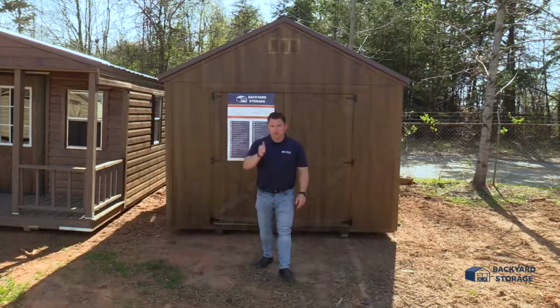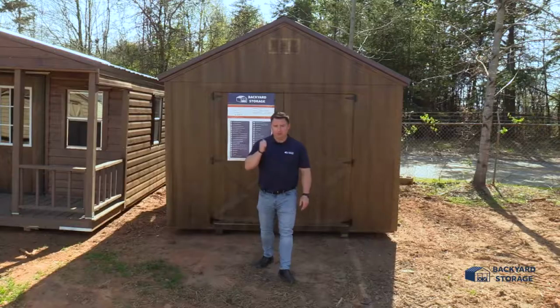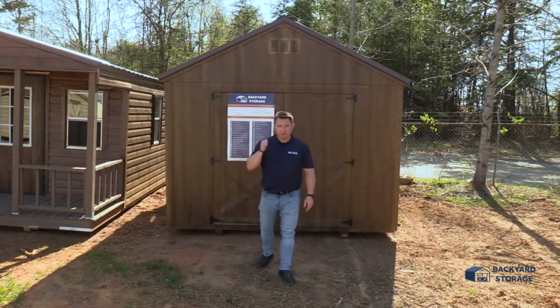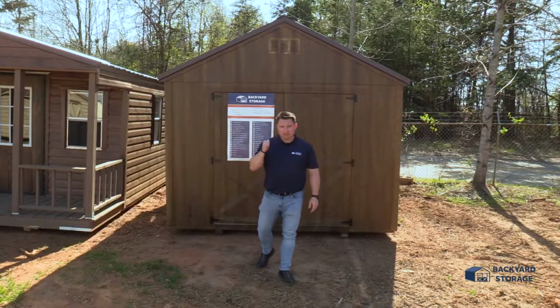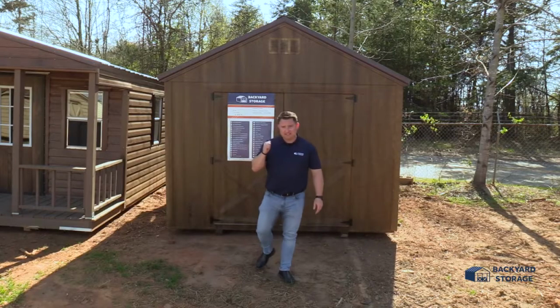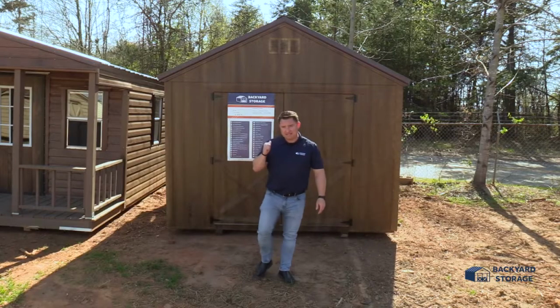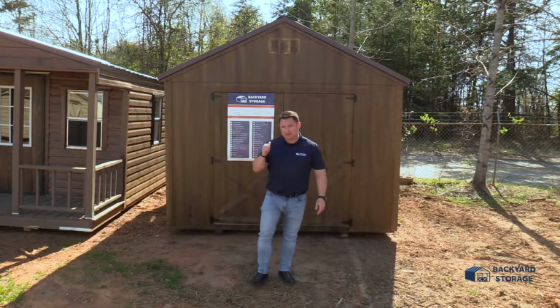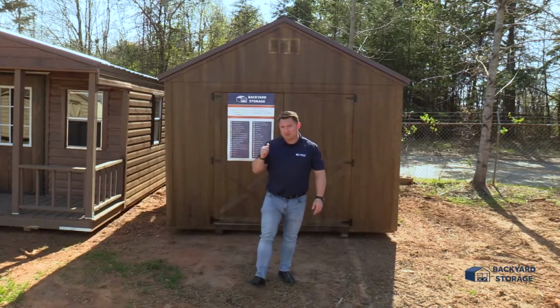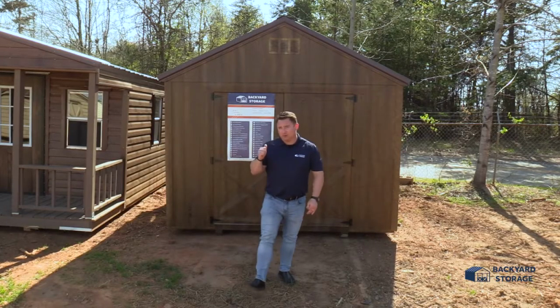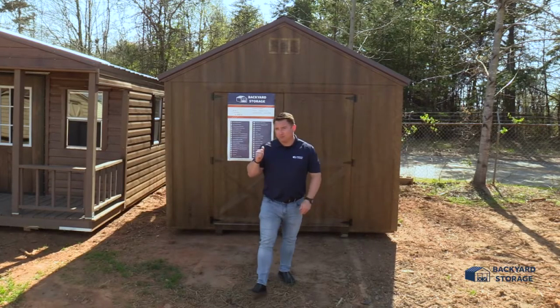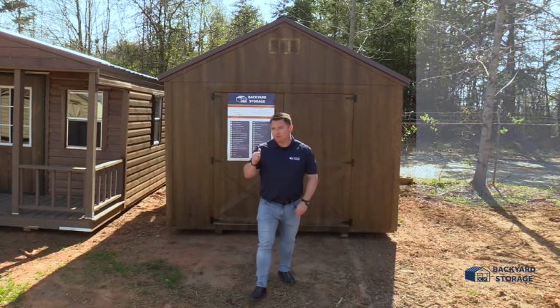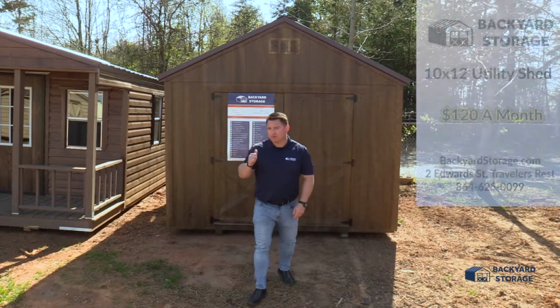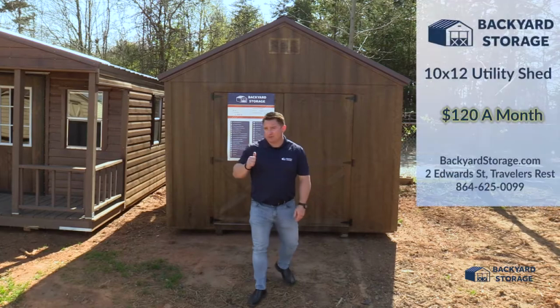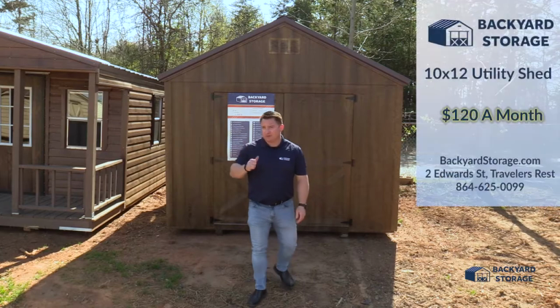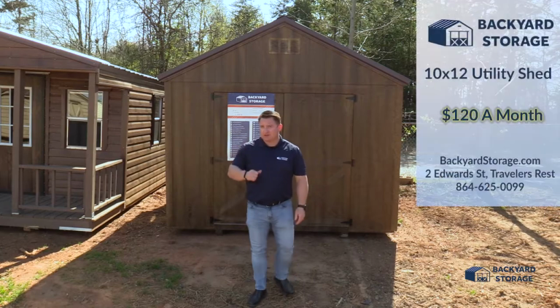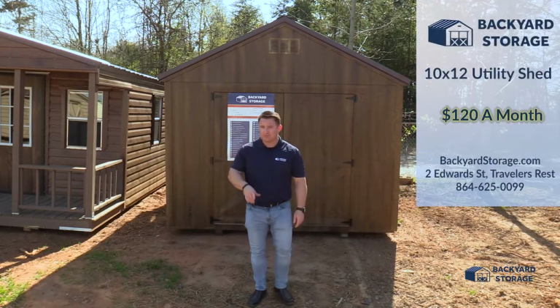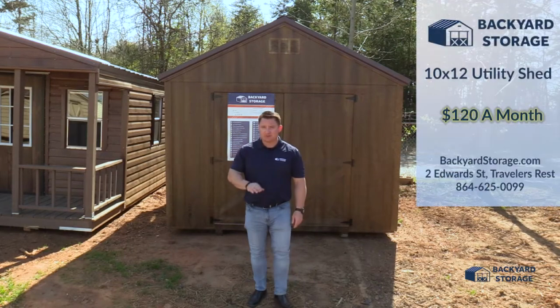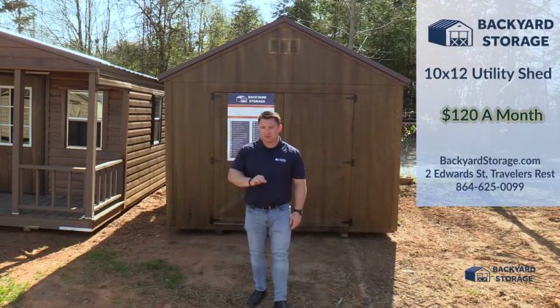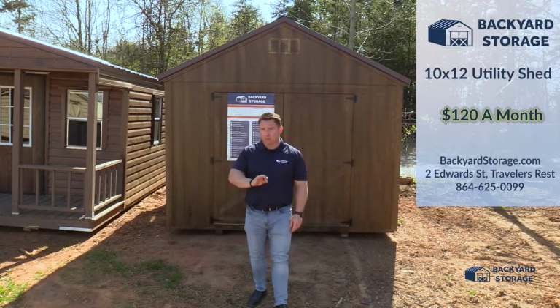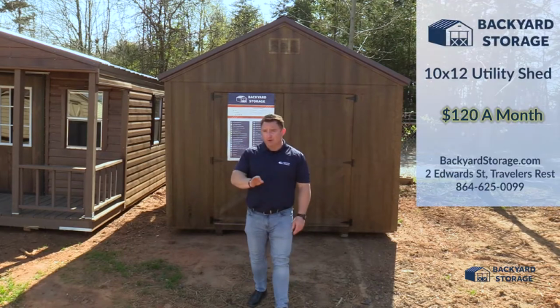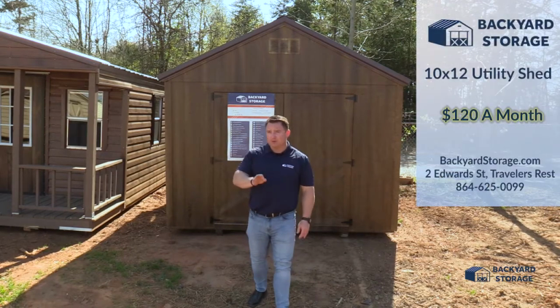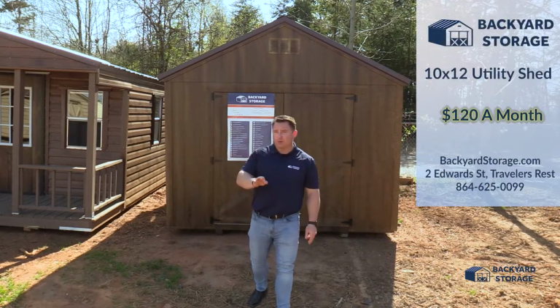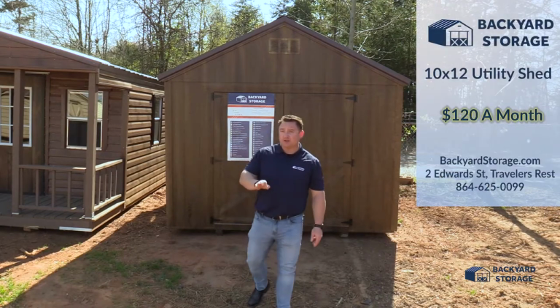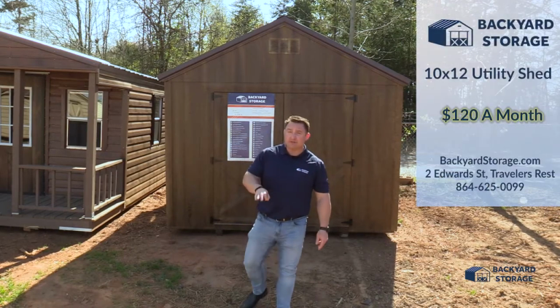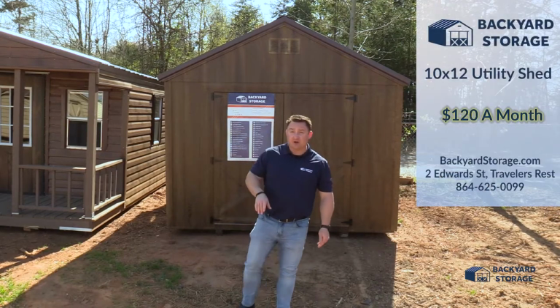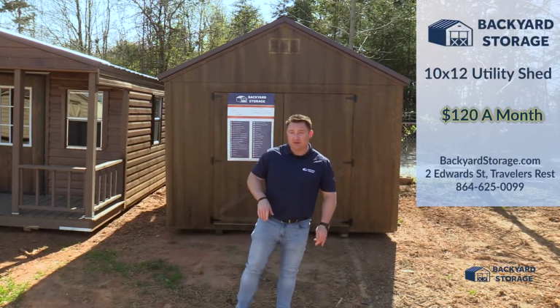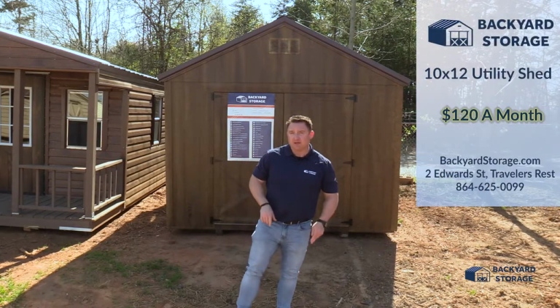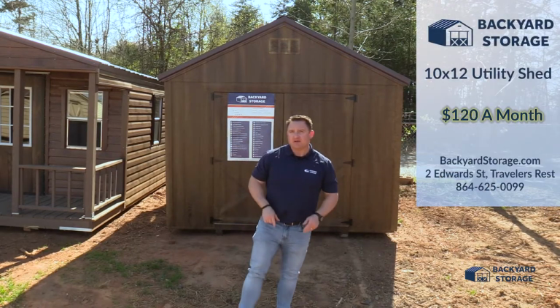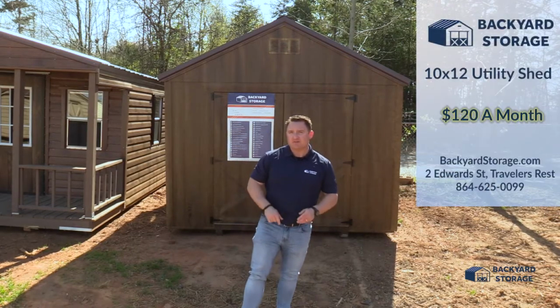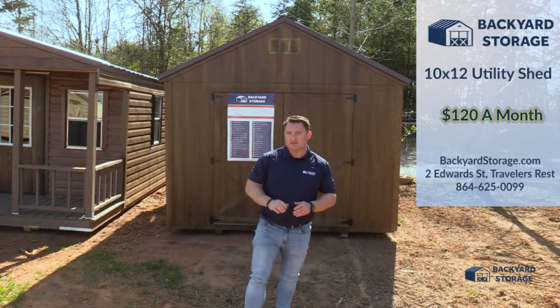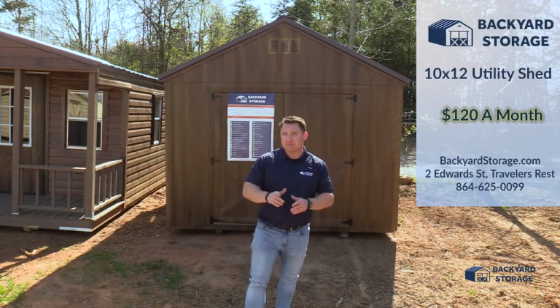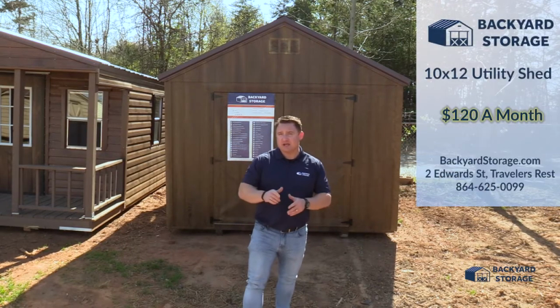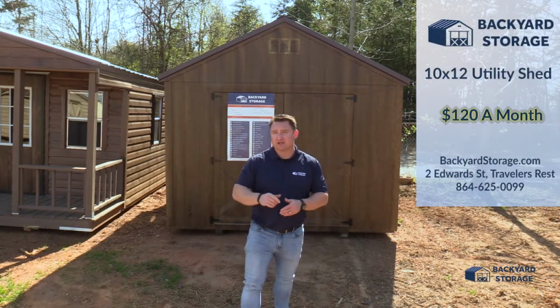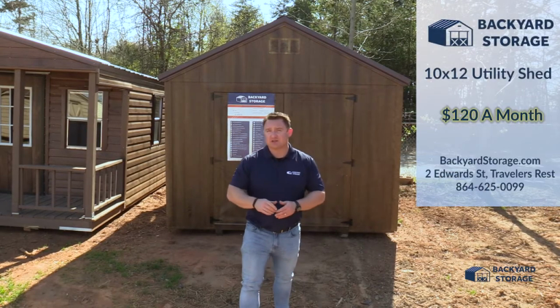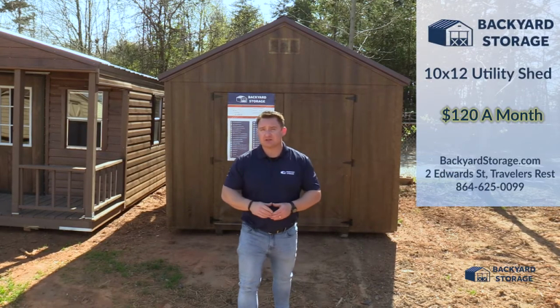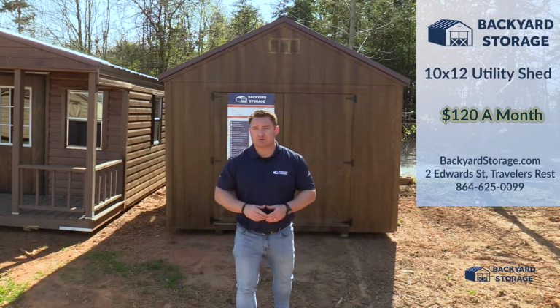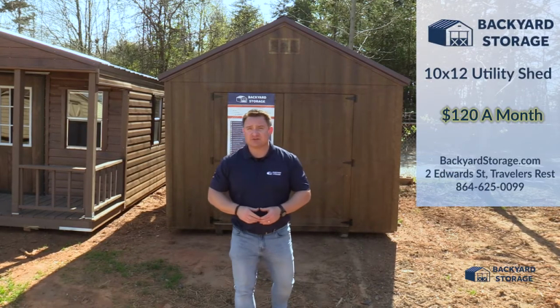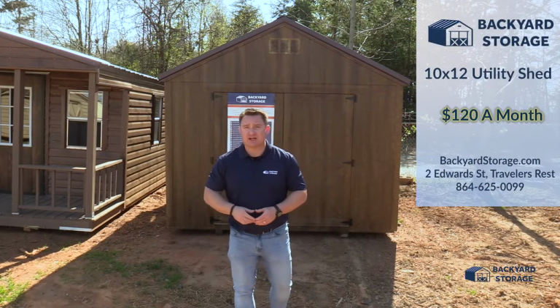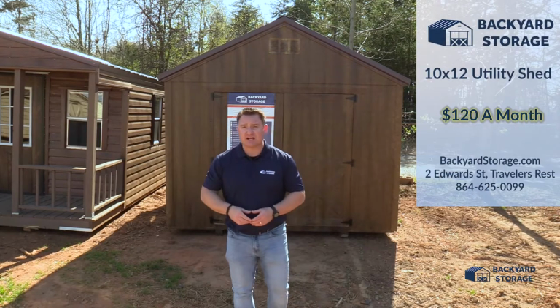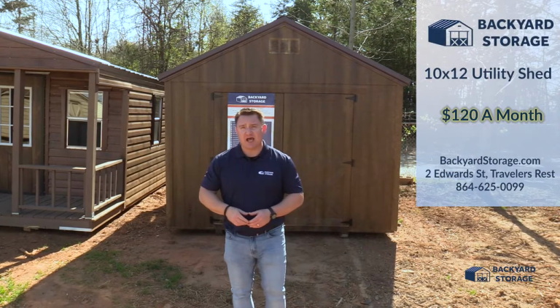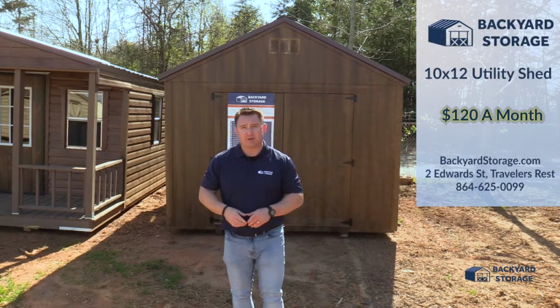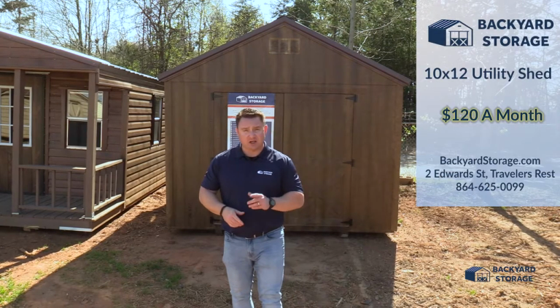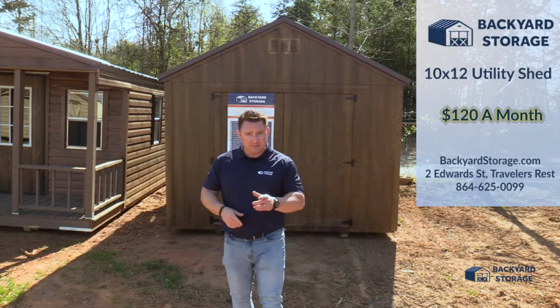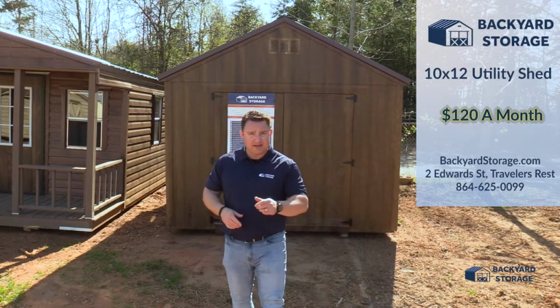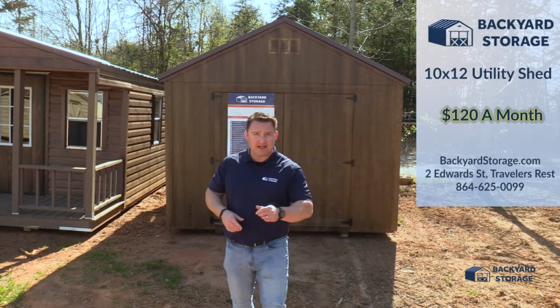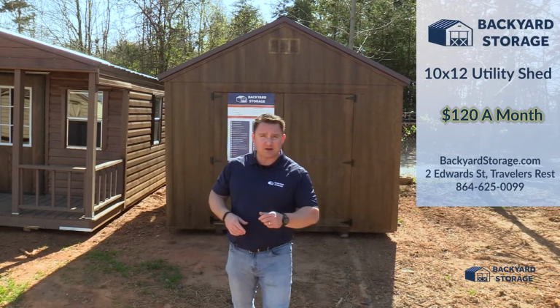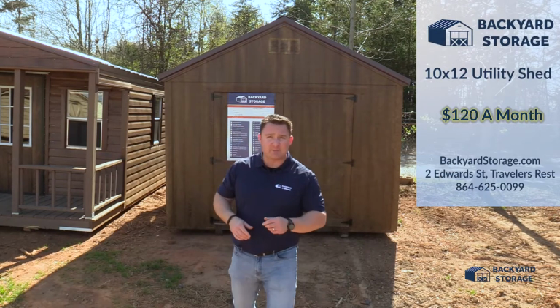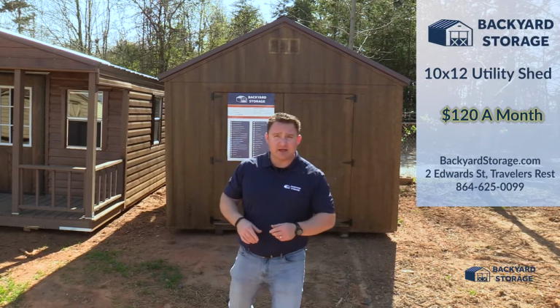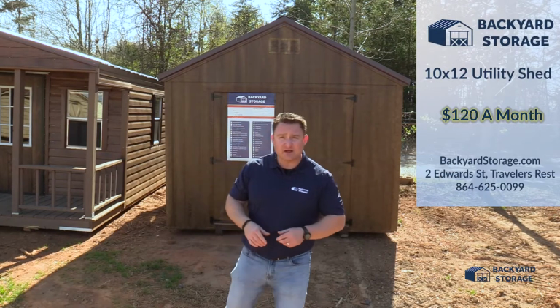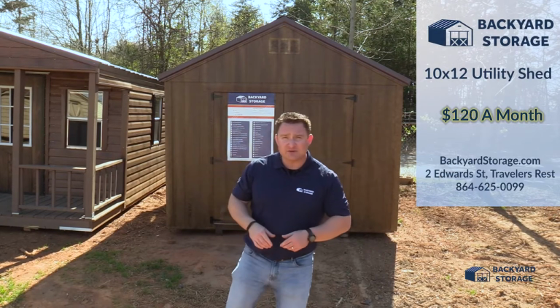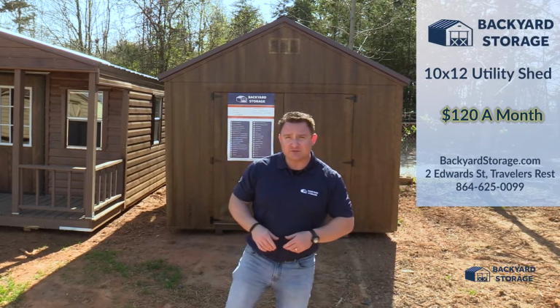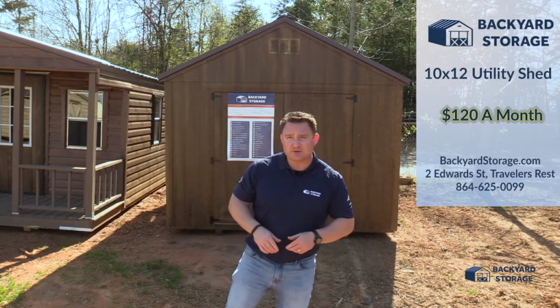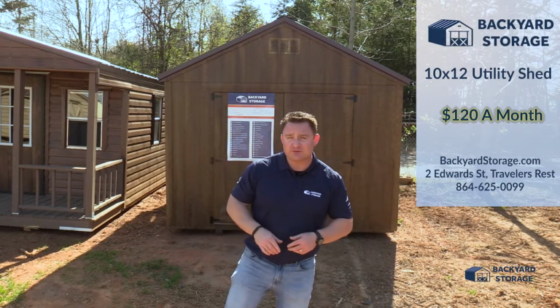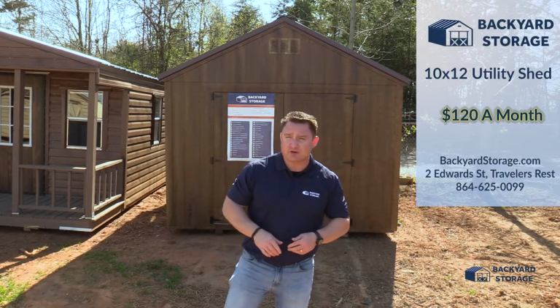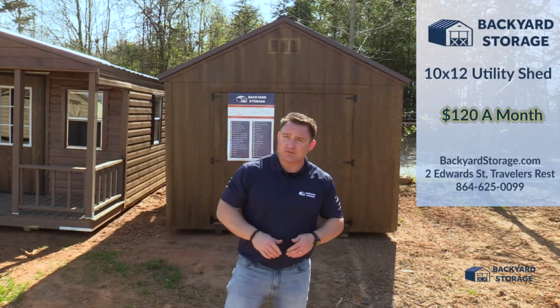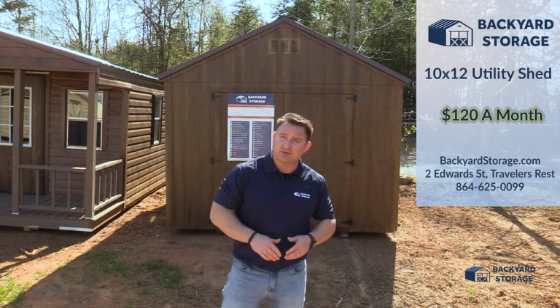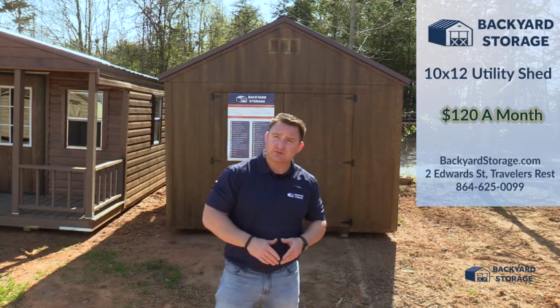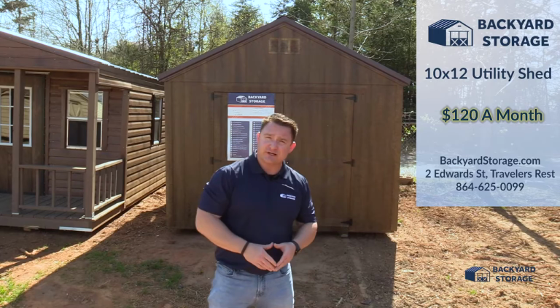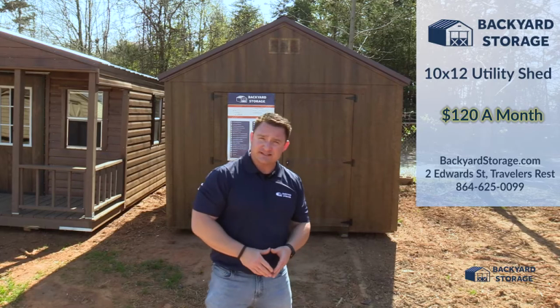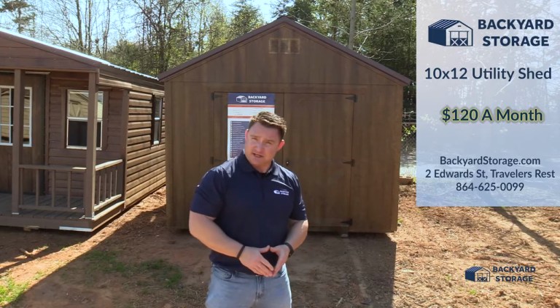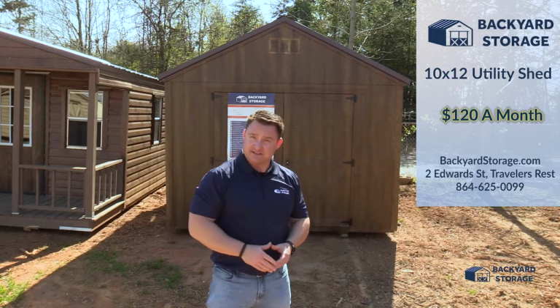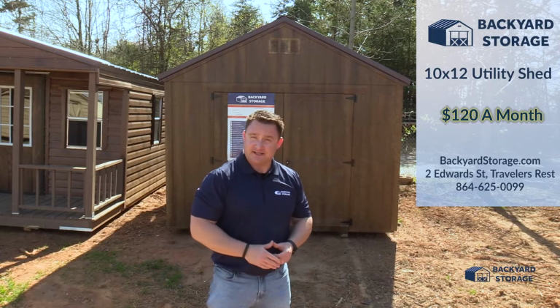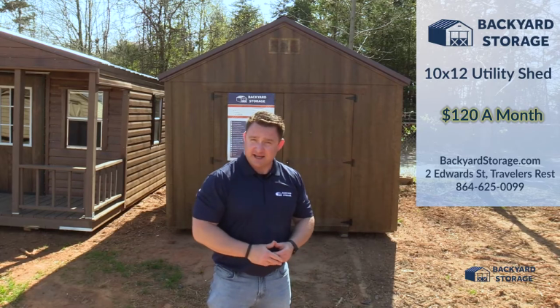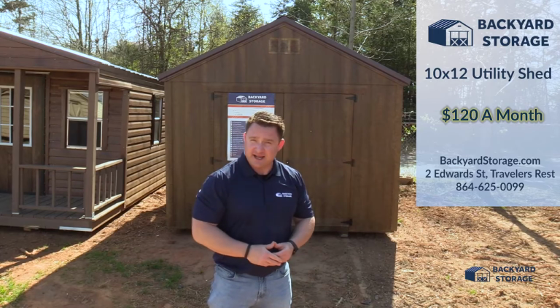You could own this 10 by 12 utility shed for just $120 a month. Visit backyardstorage.com or come on down to Backyard Storage Traveler's Rest today.